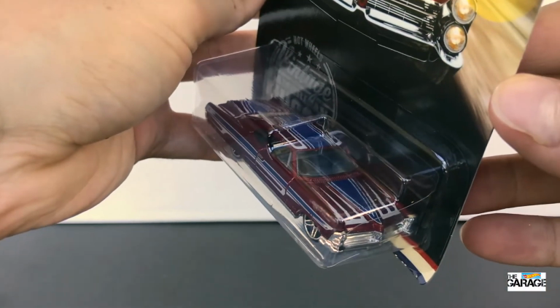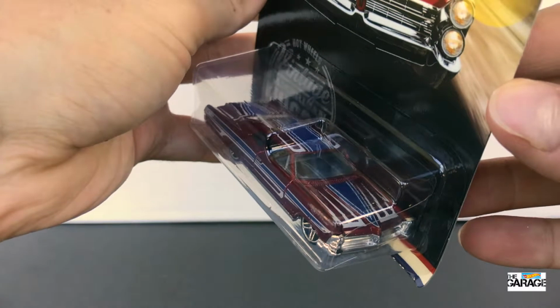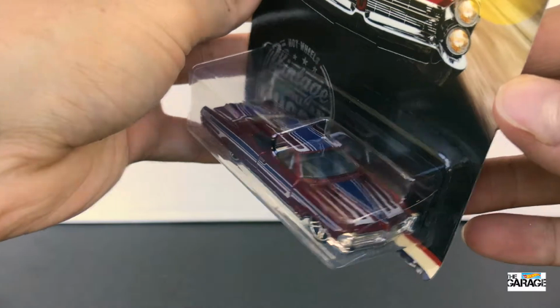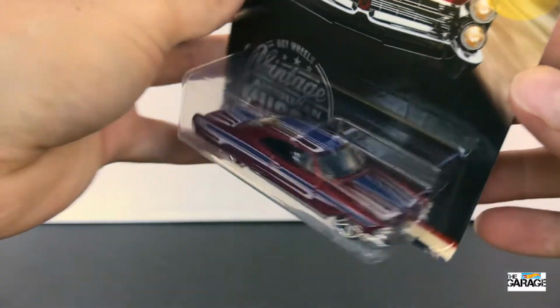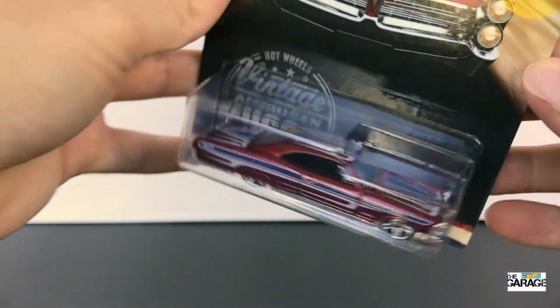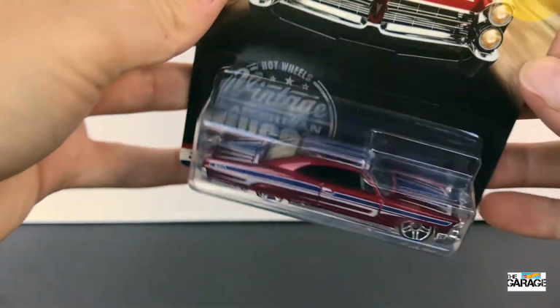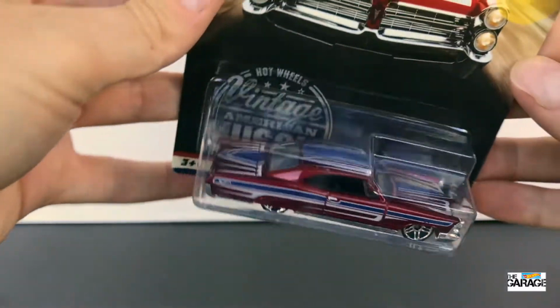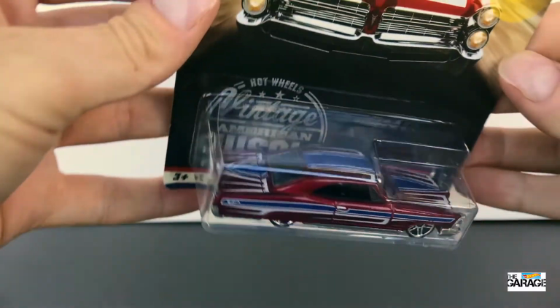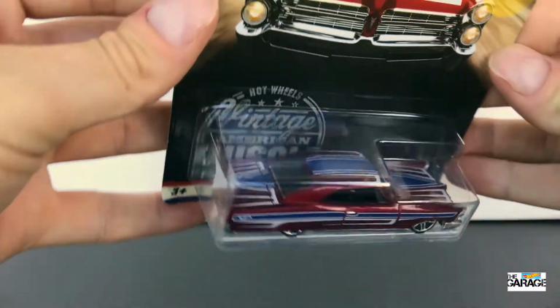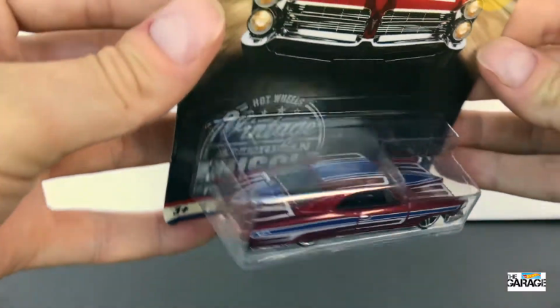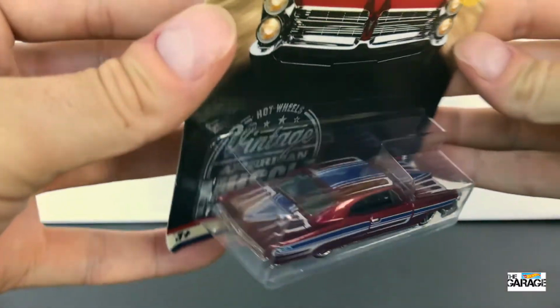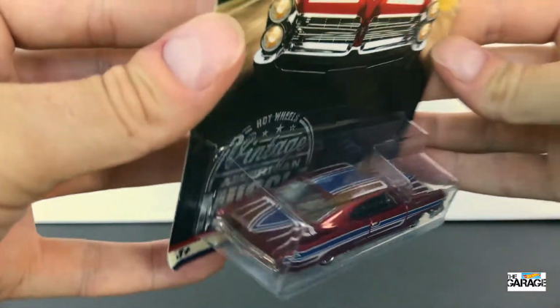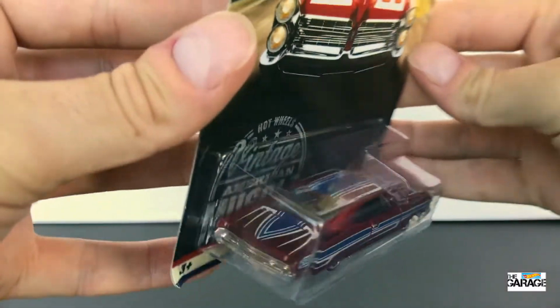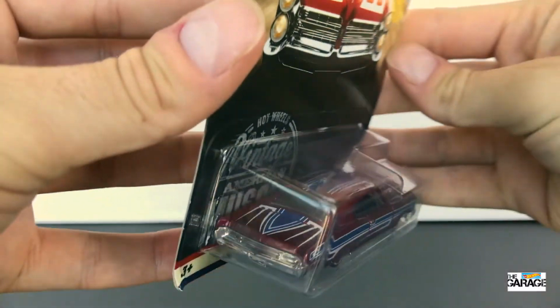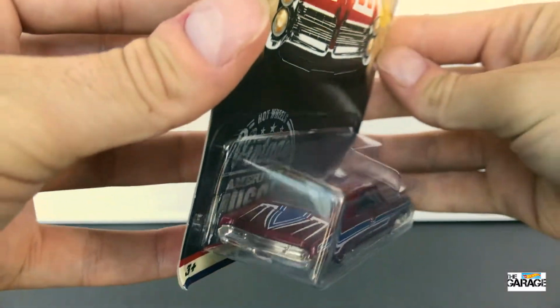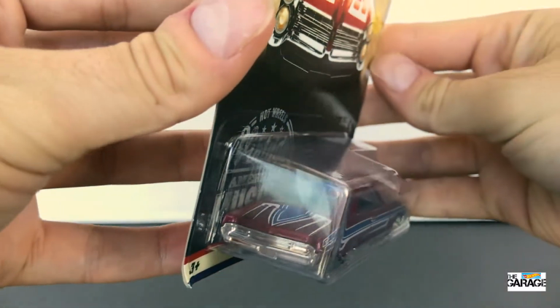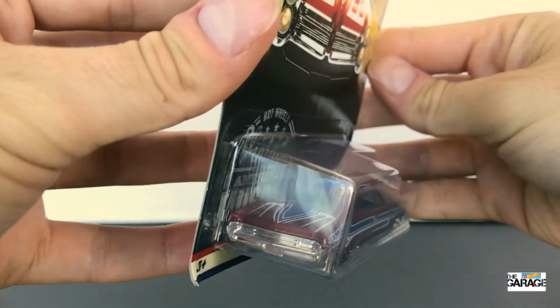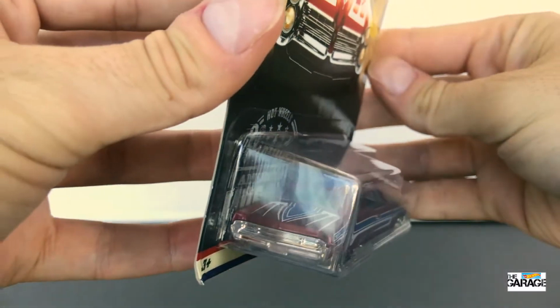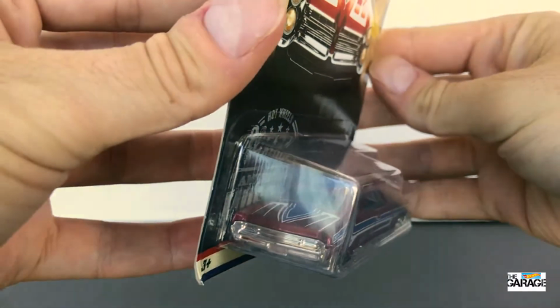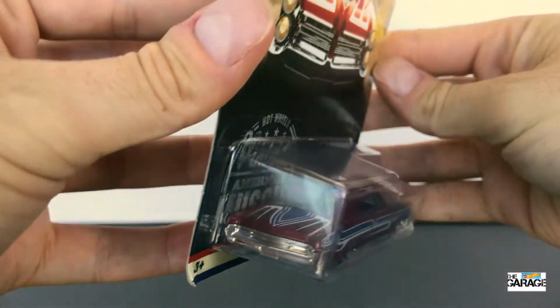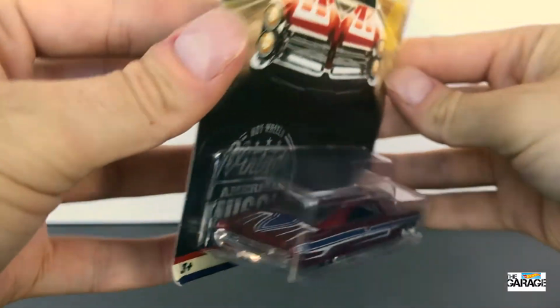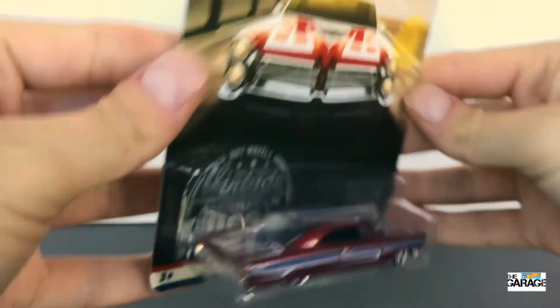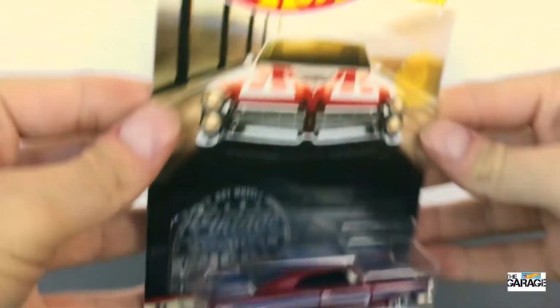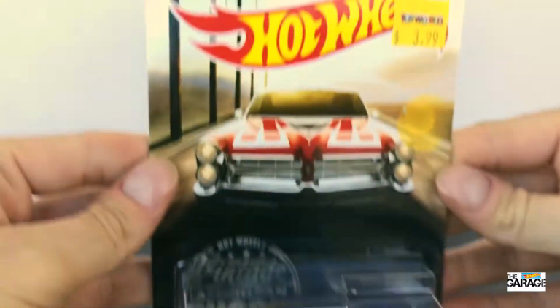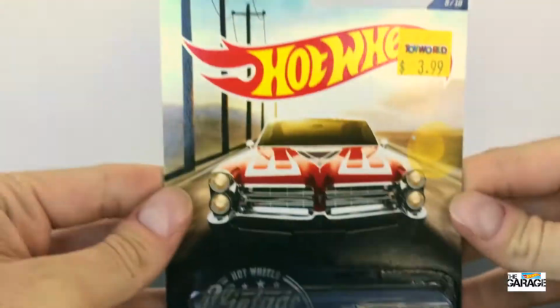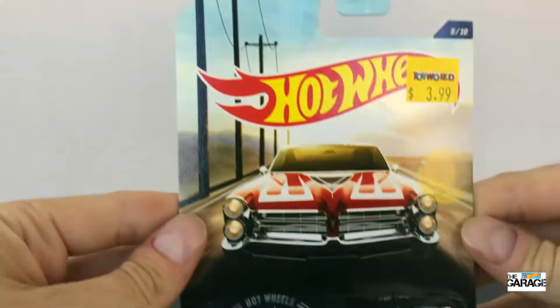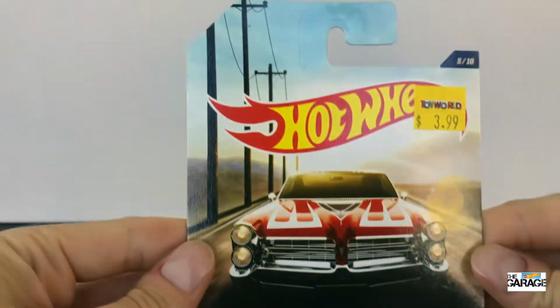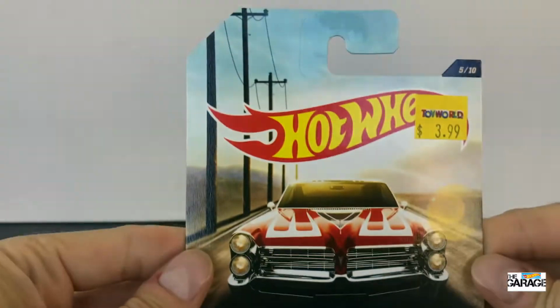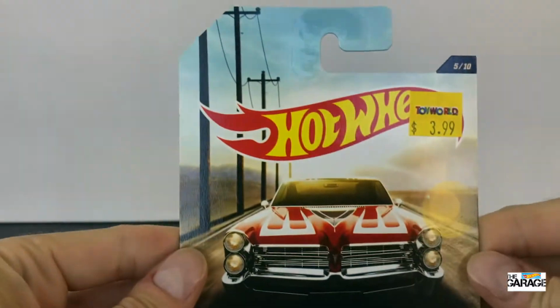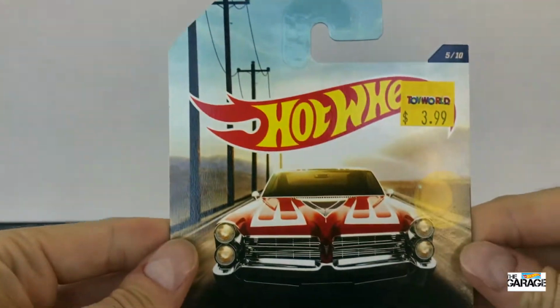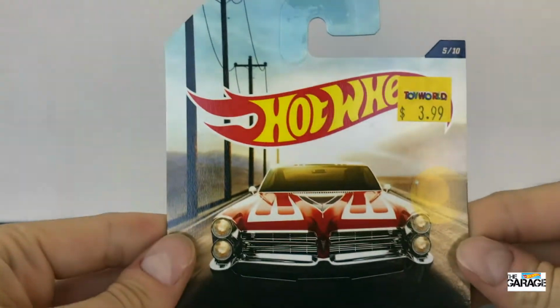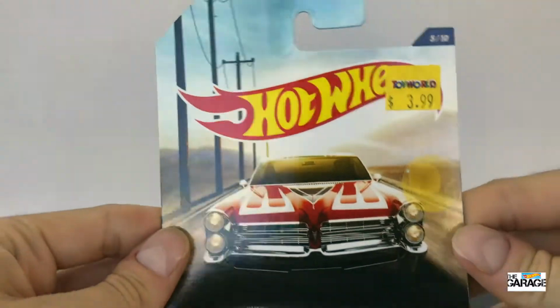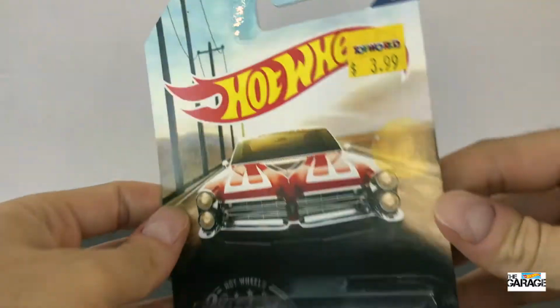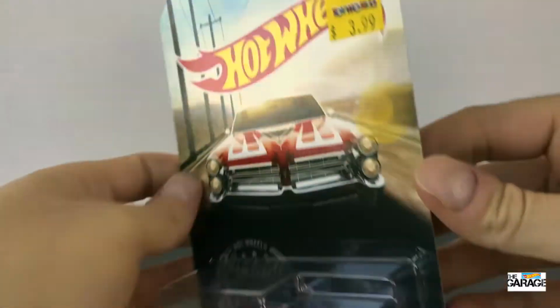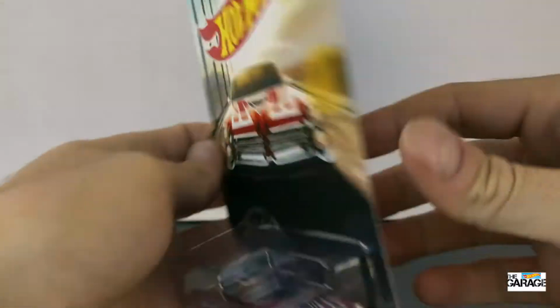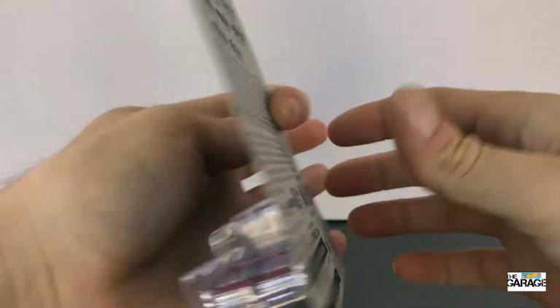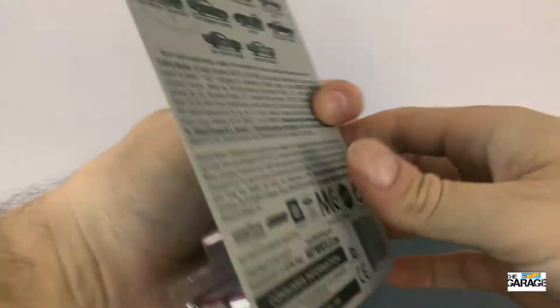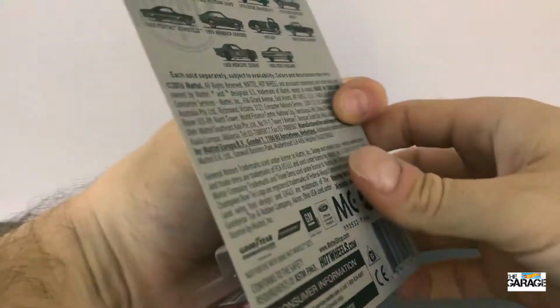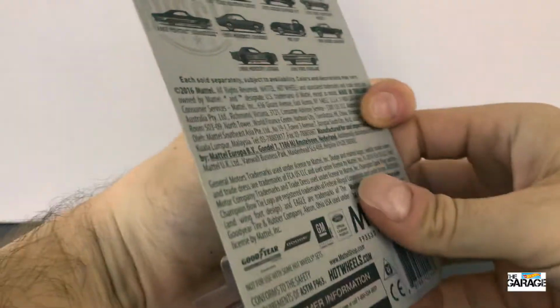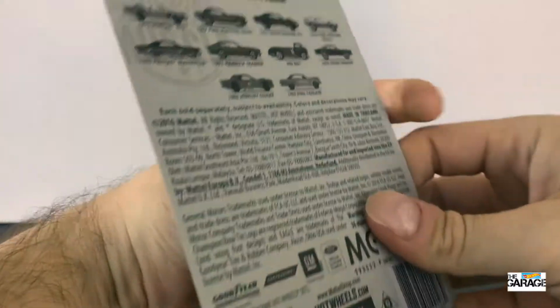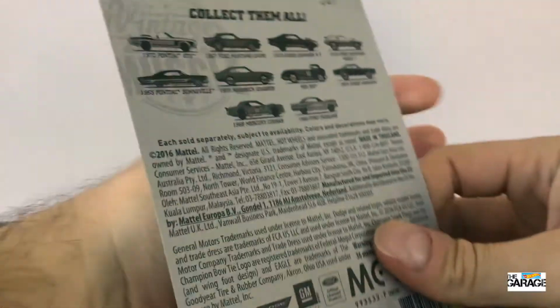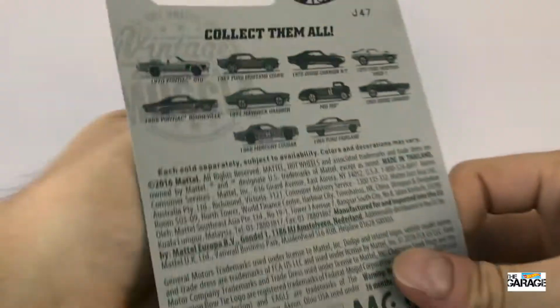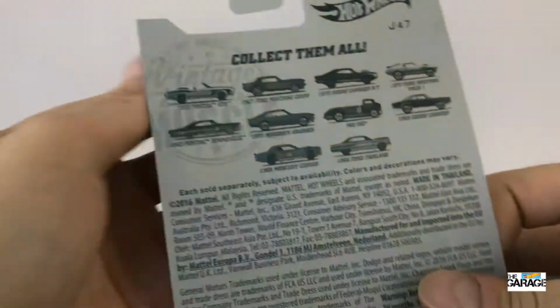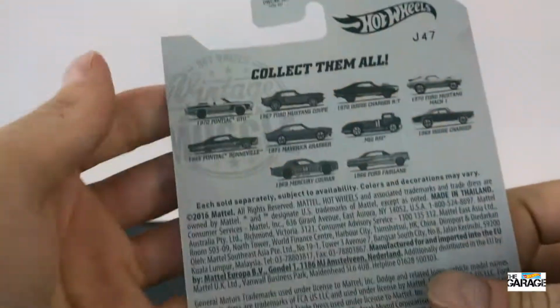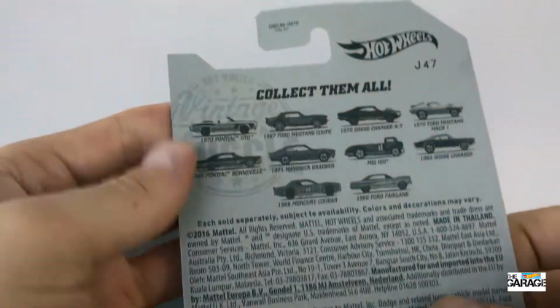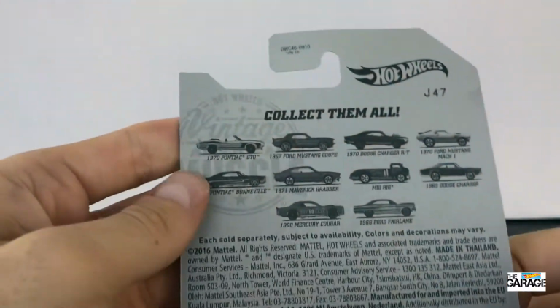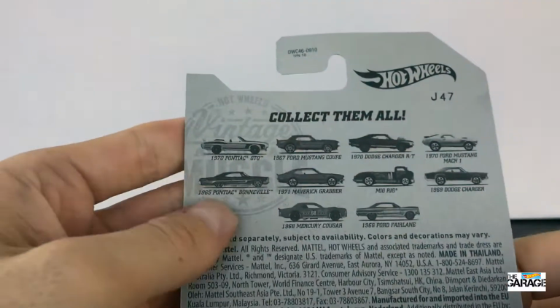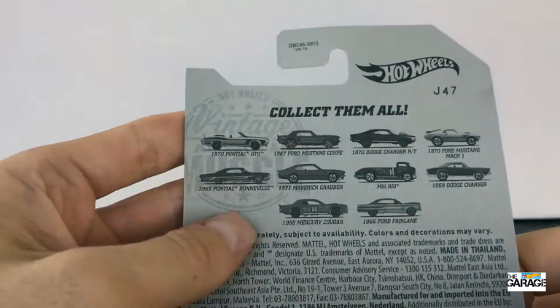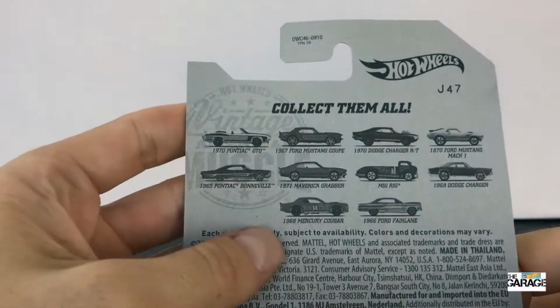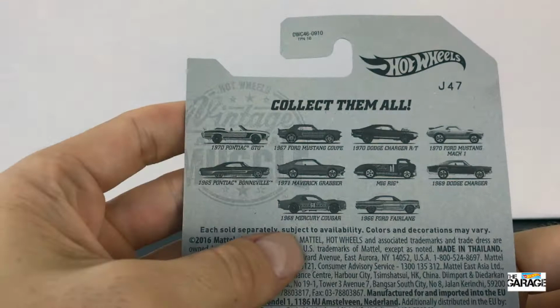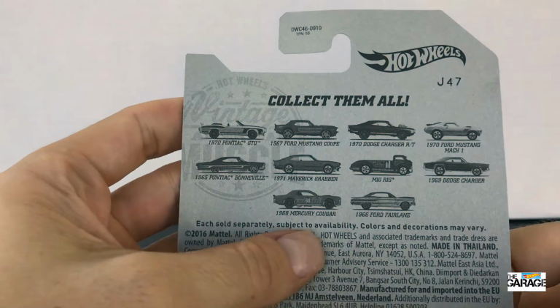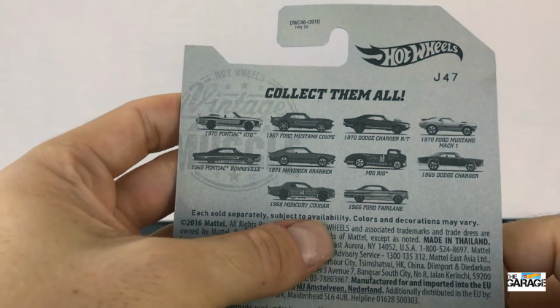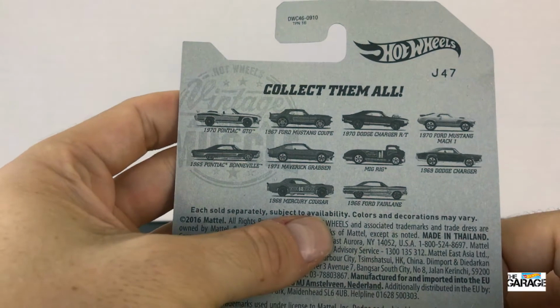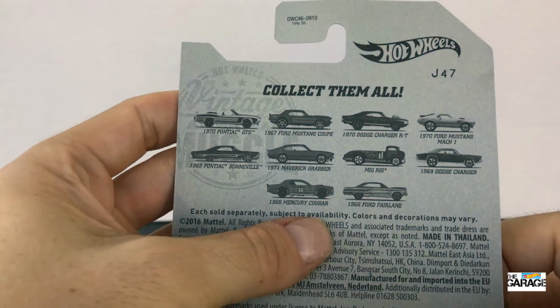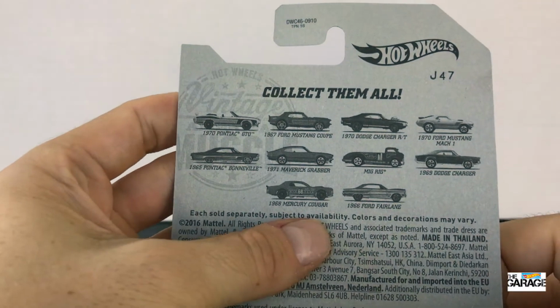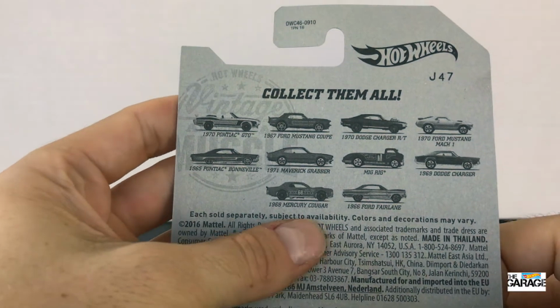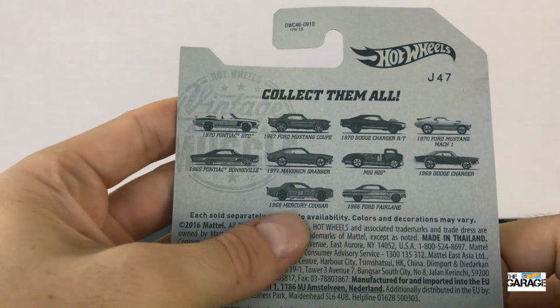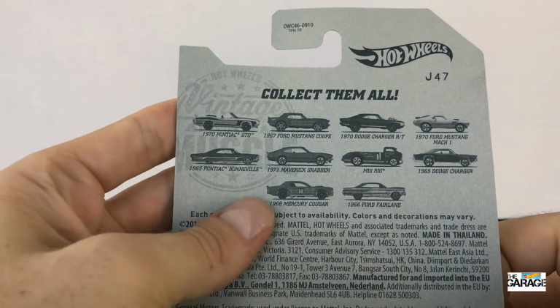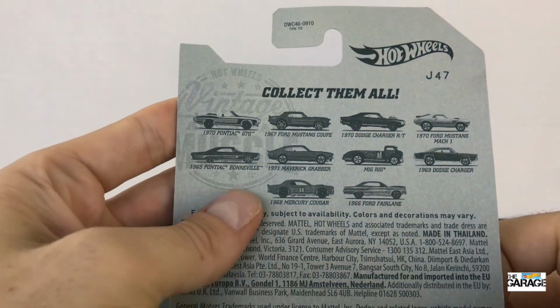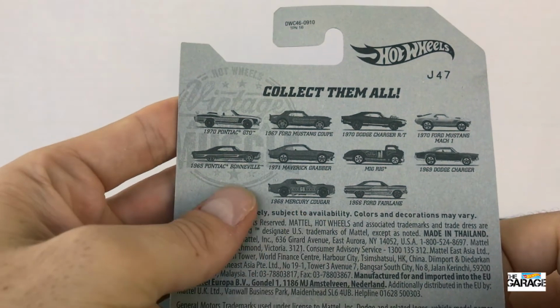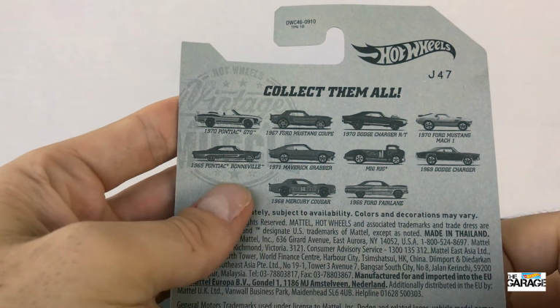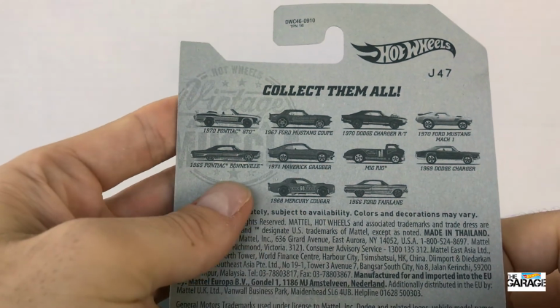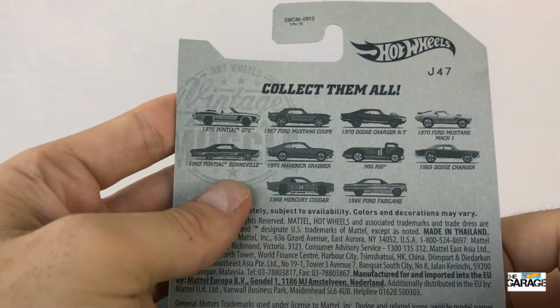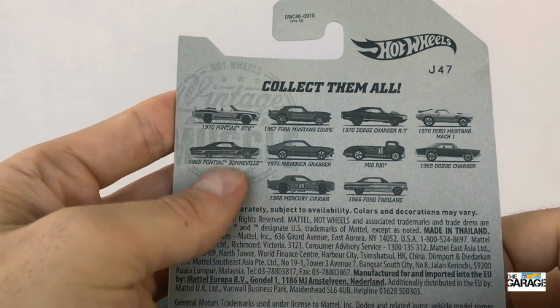You can see it's got a cool card. The colours on these cards are awesome. I love the Vintage American Muscle cards.